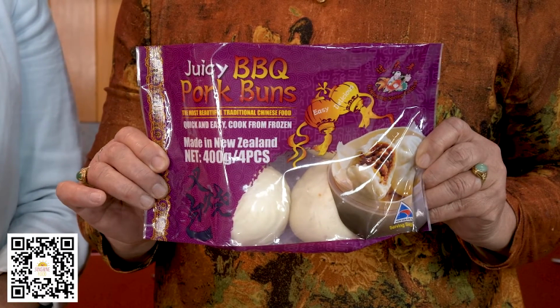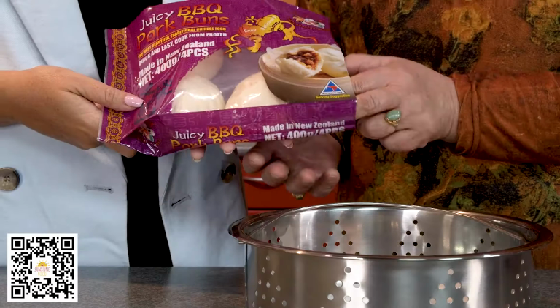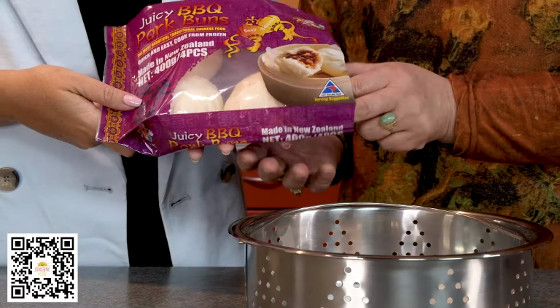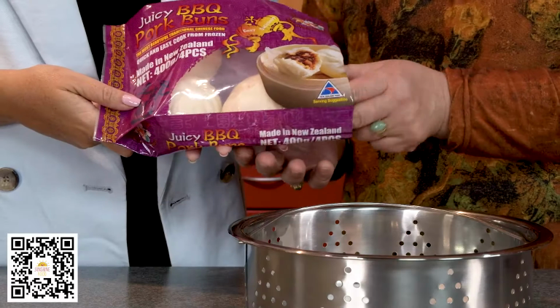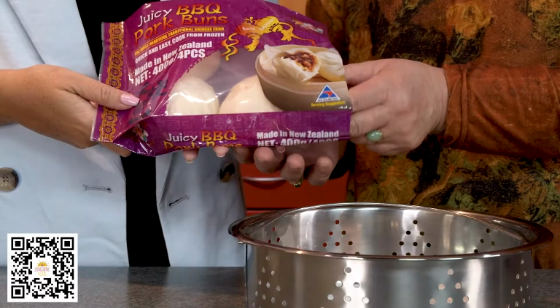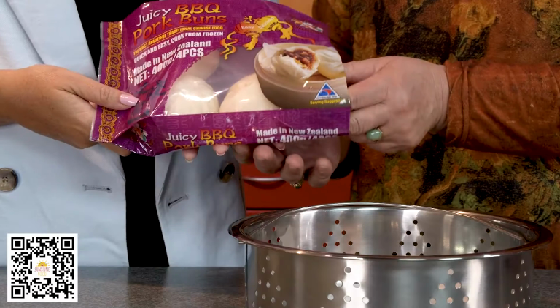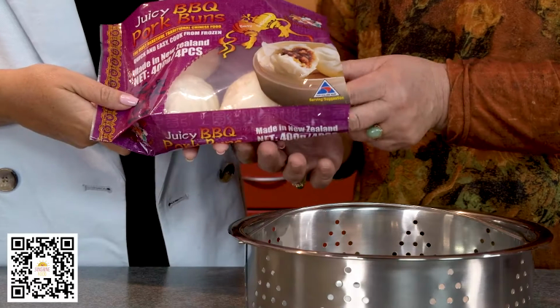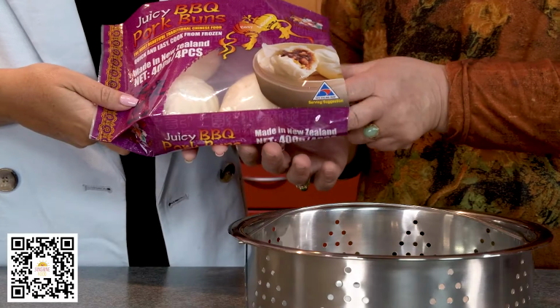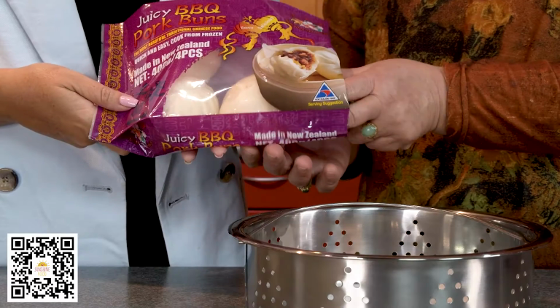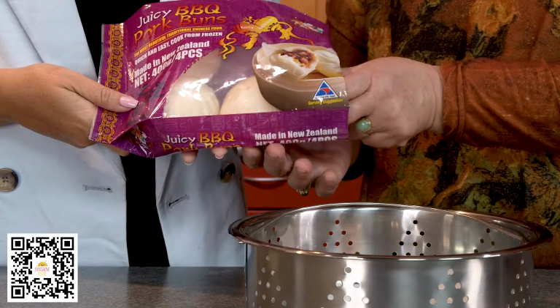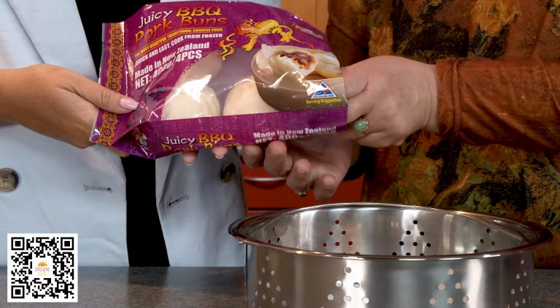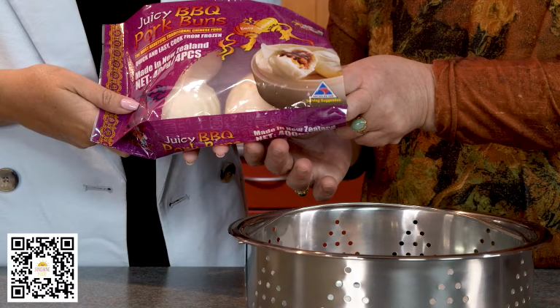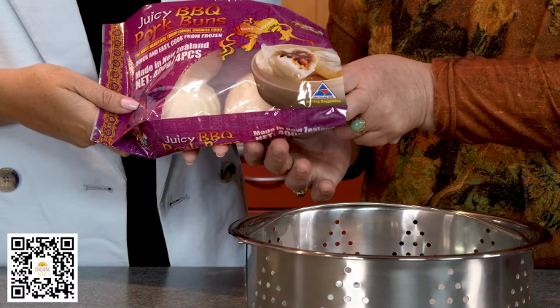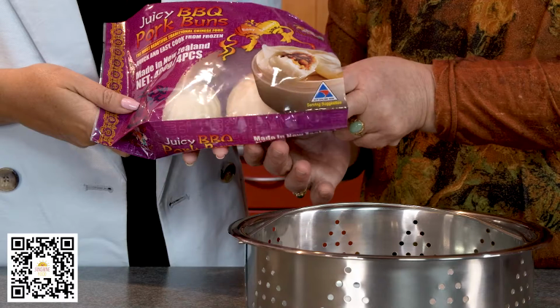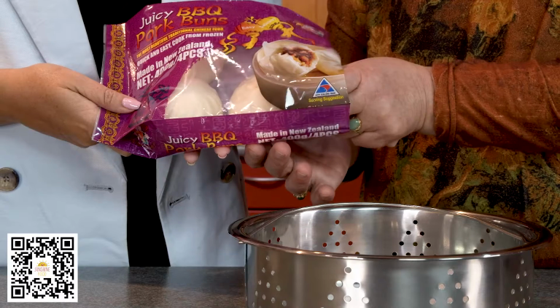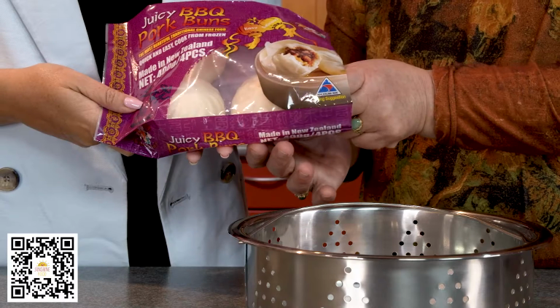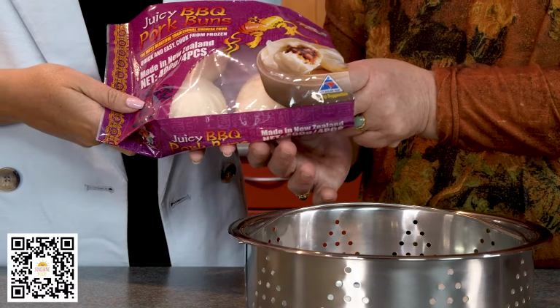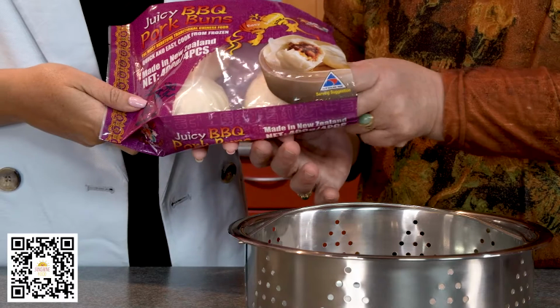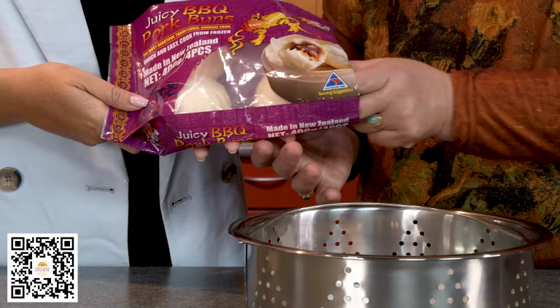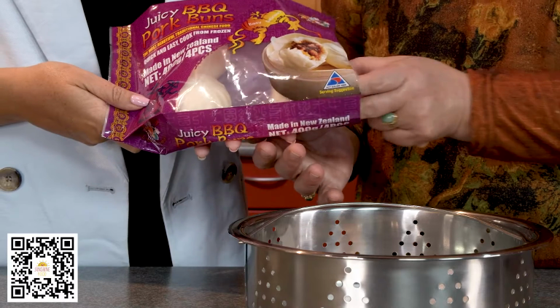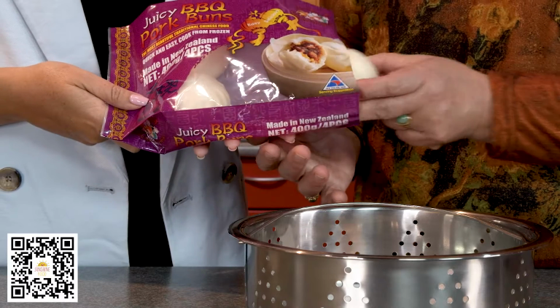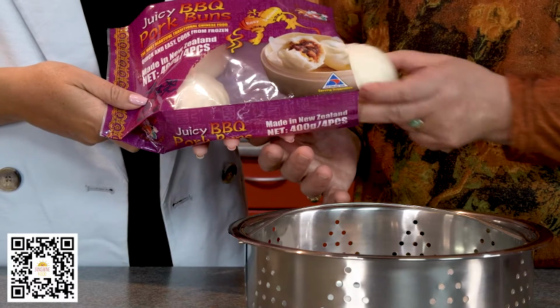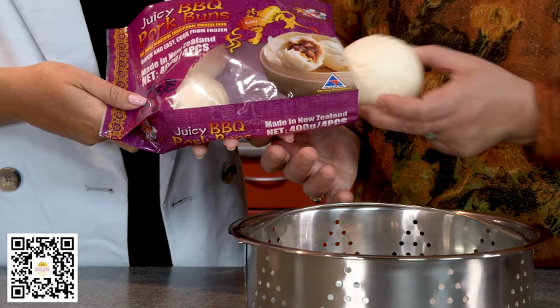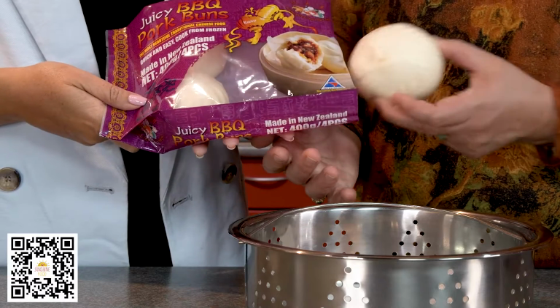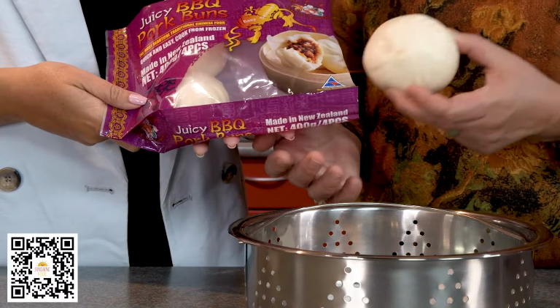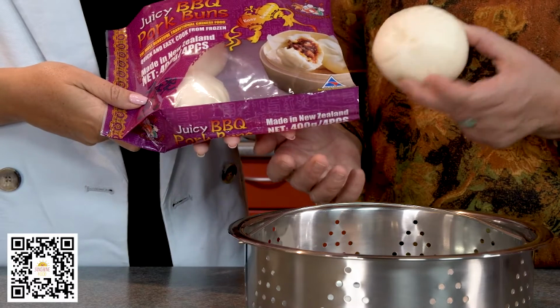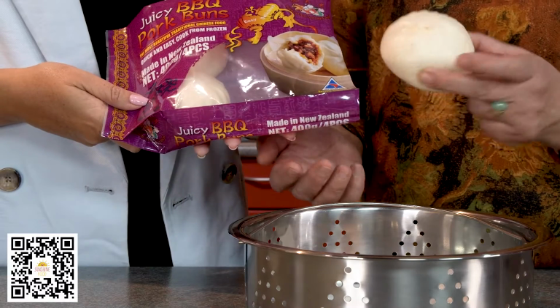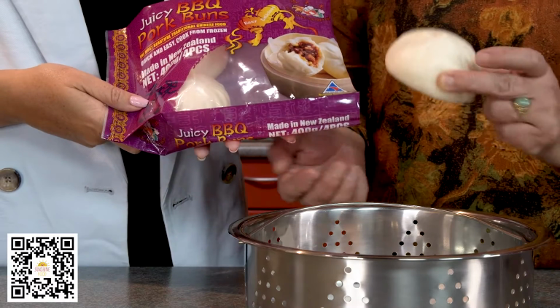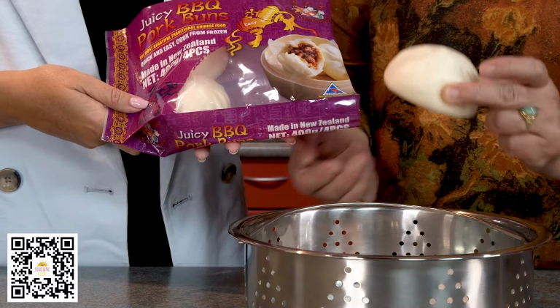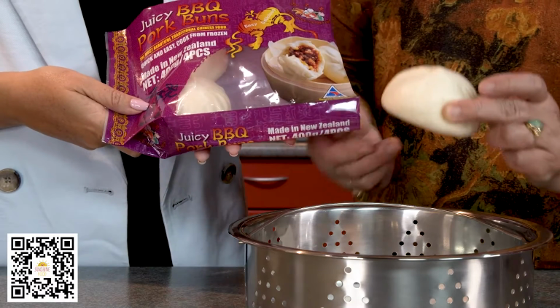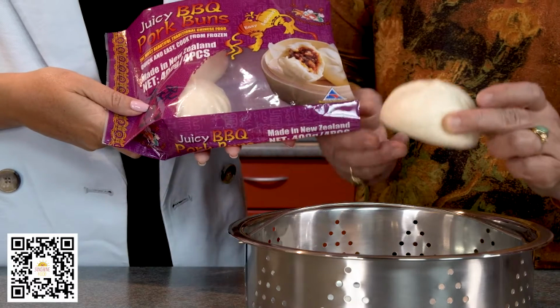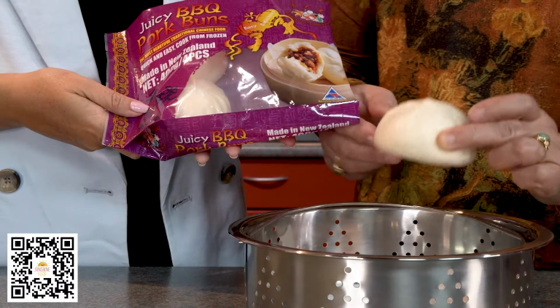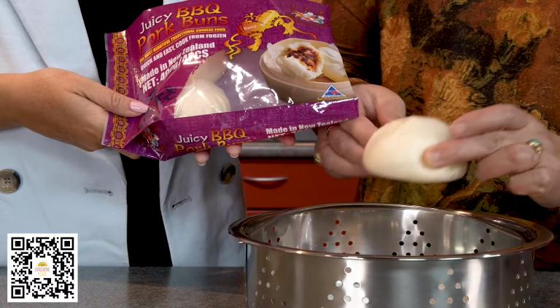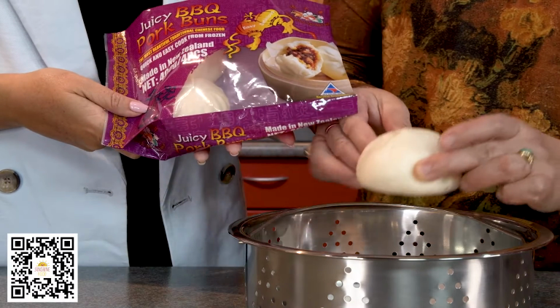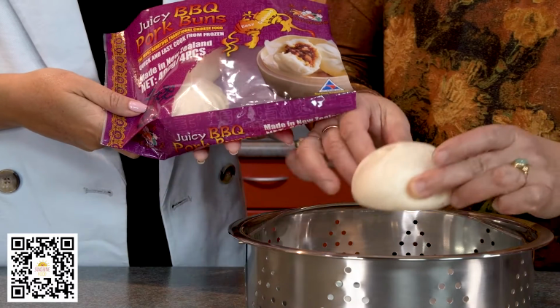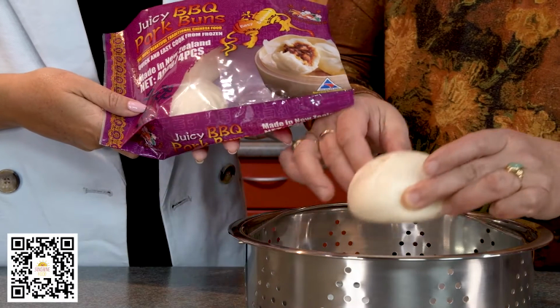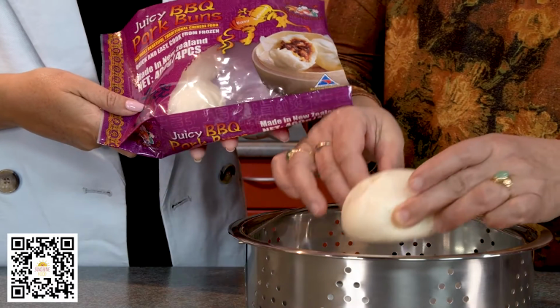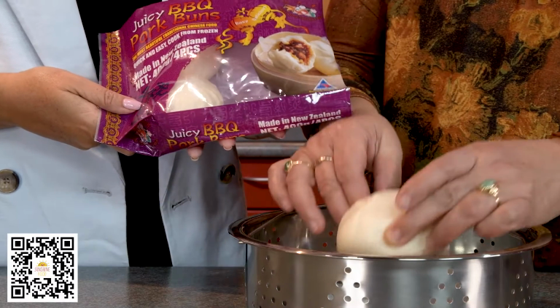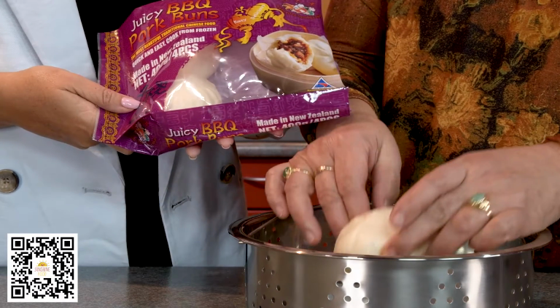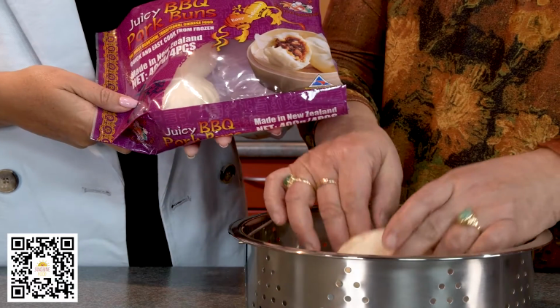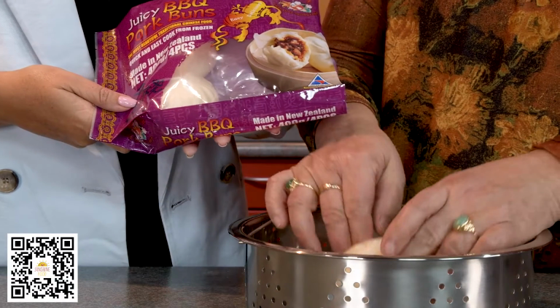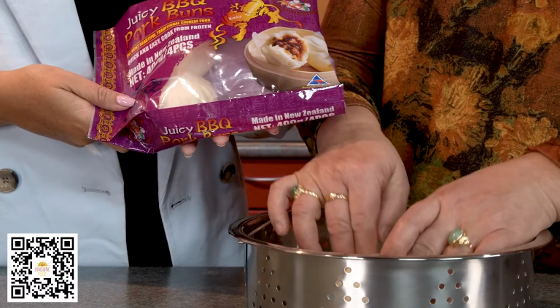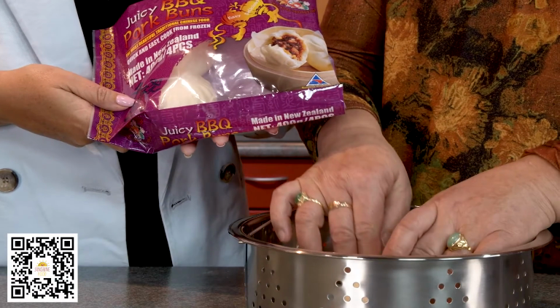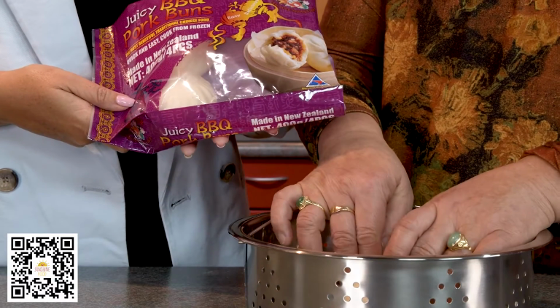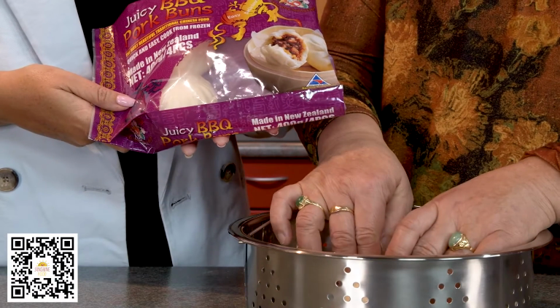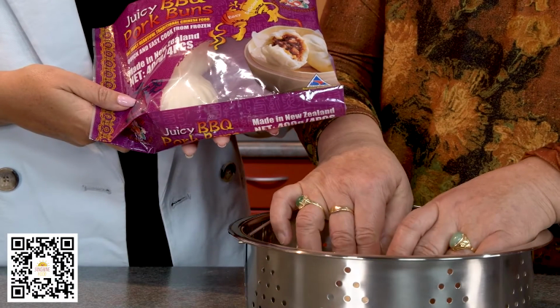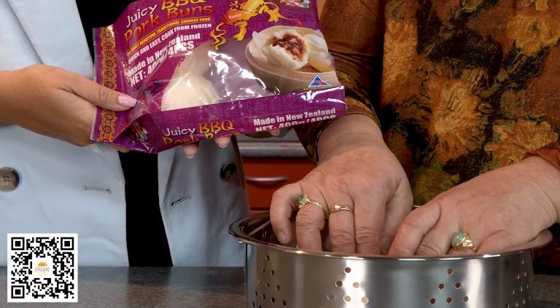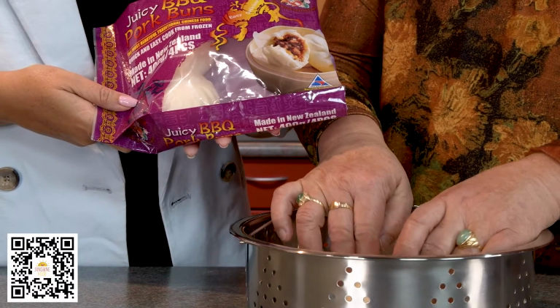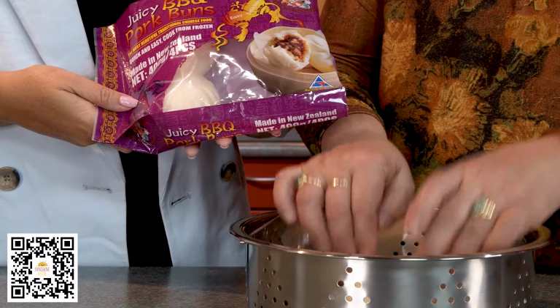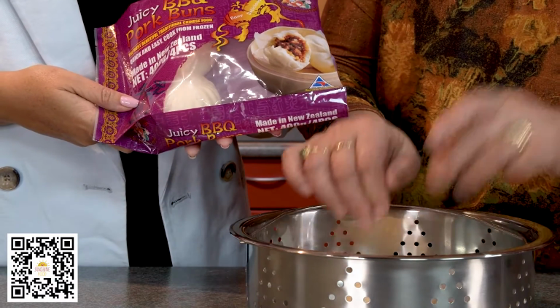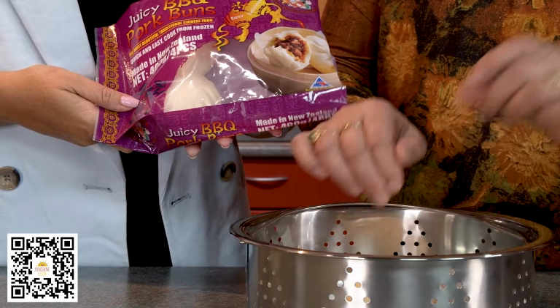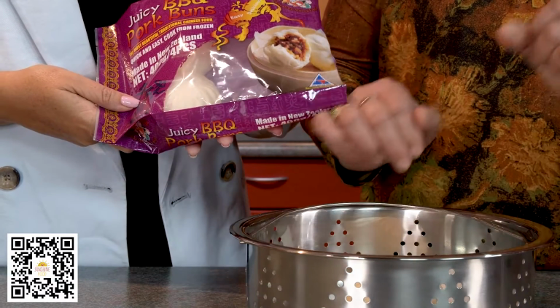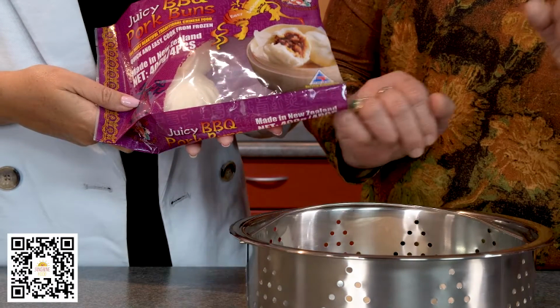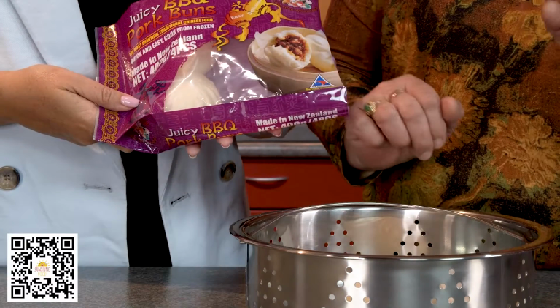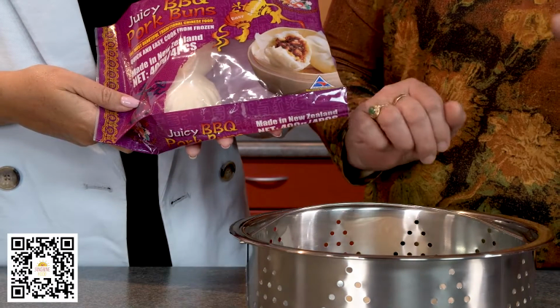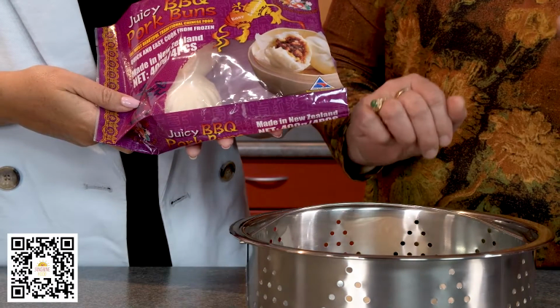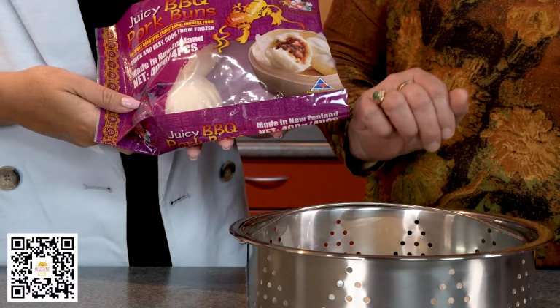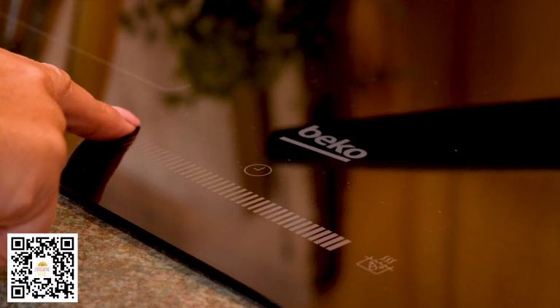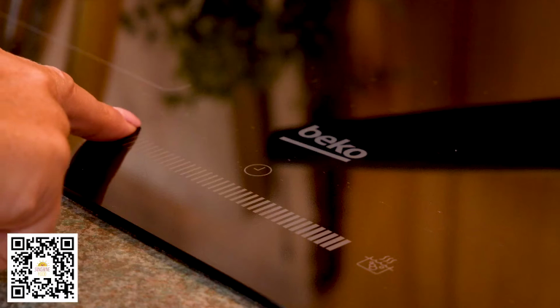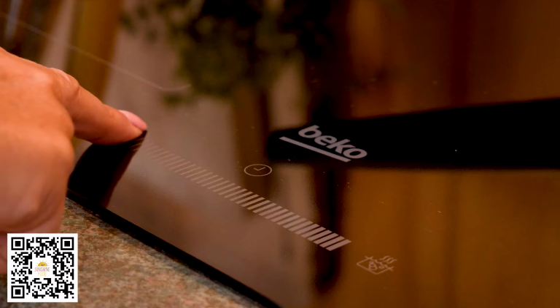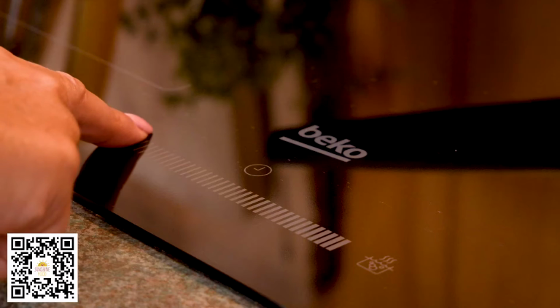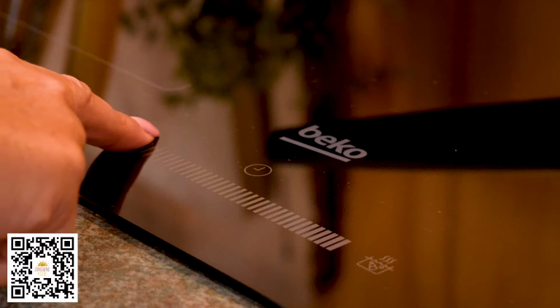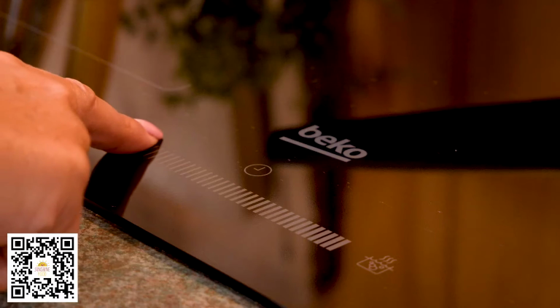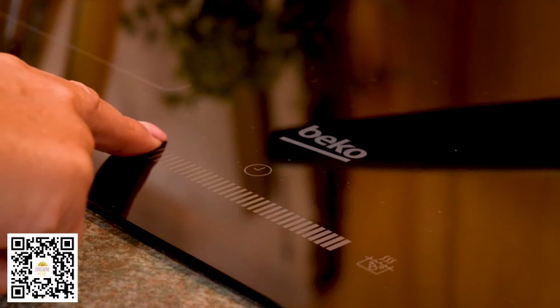To steam, place your buns into a steamer, turn to high heat and steam with boiling water for eight to ten minutes.